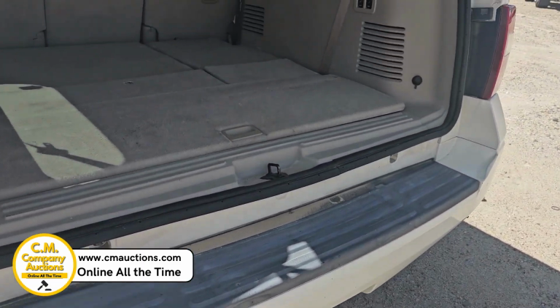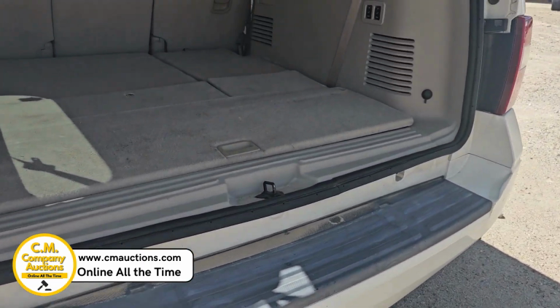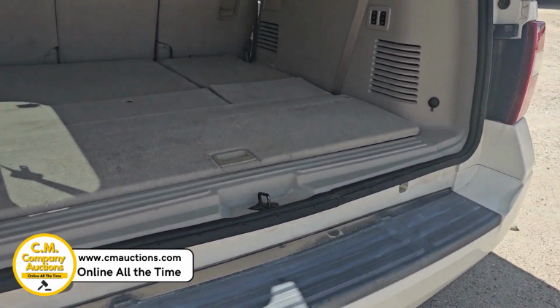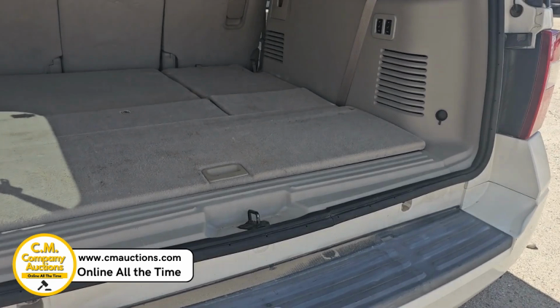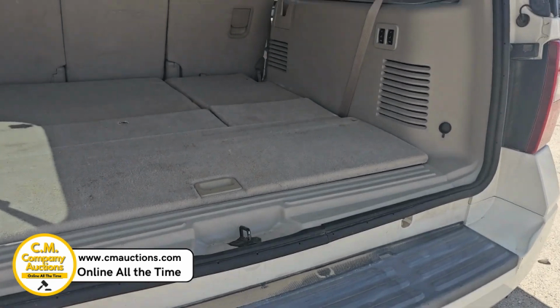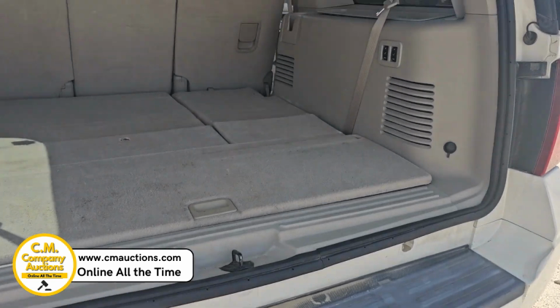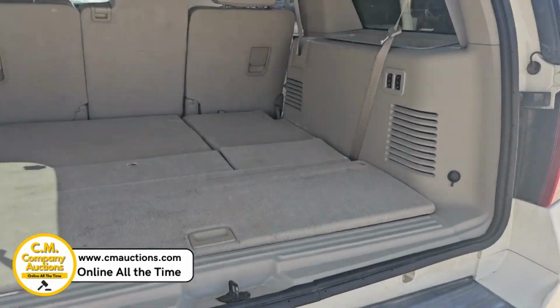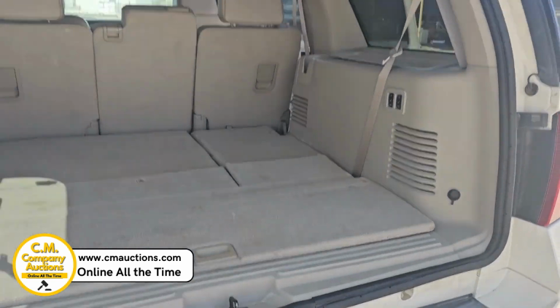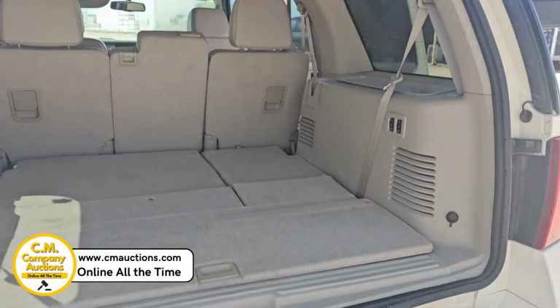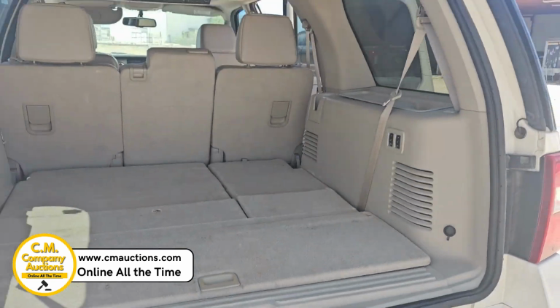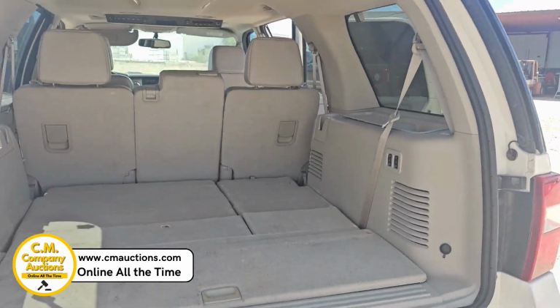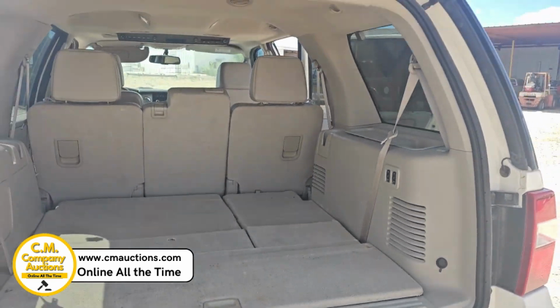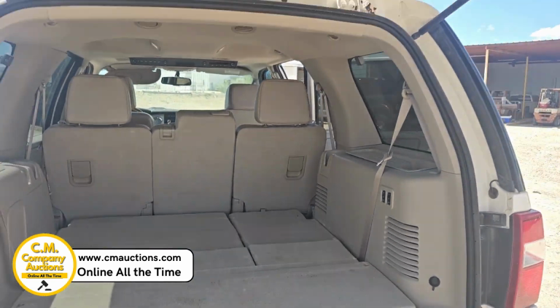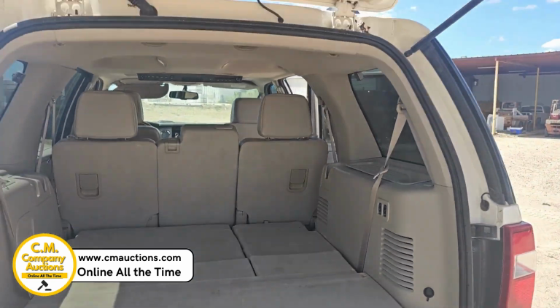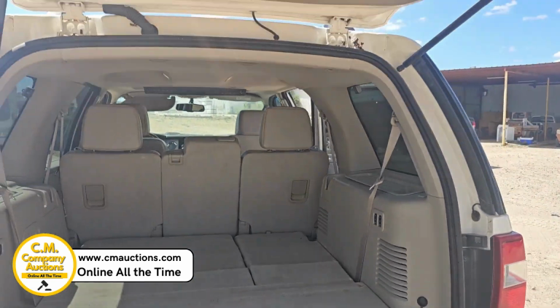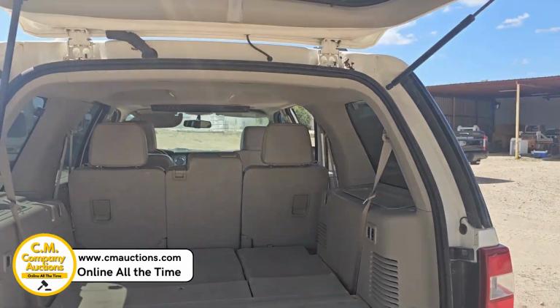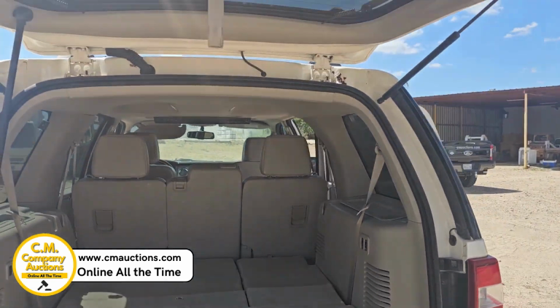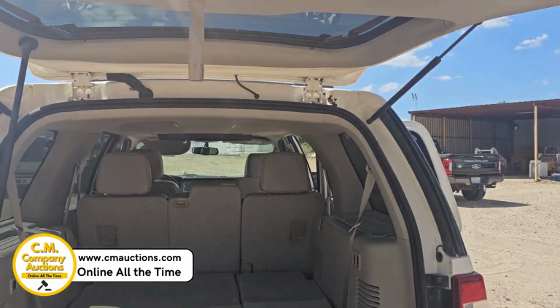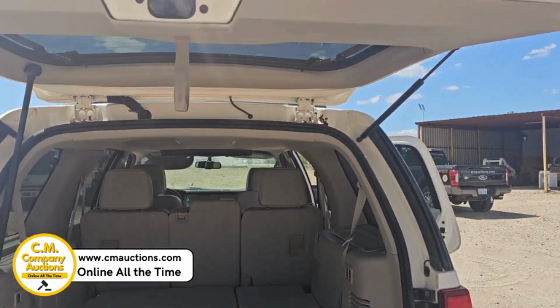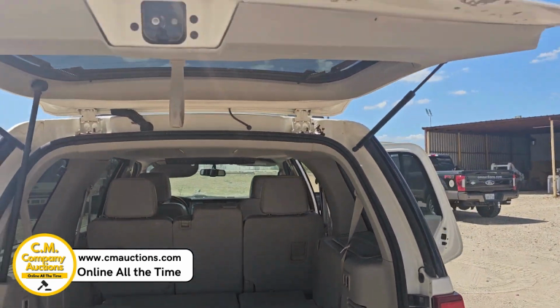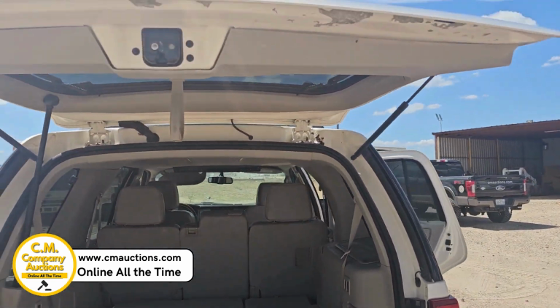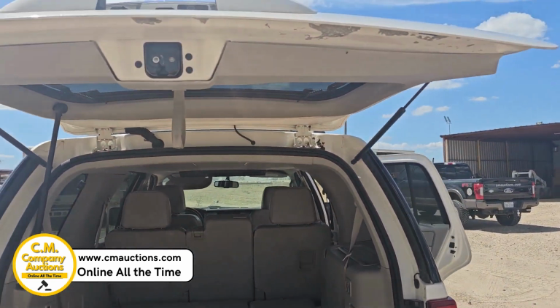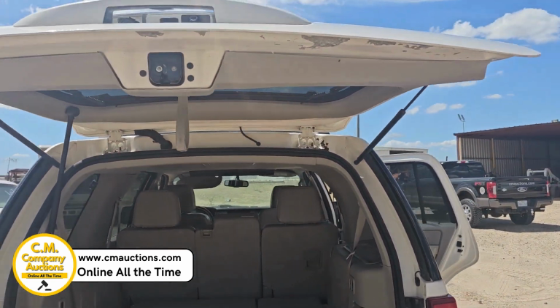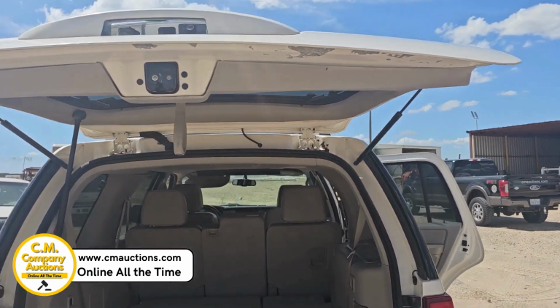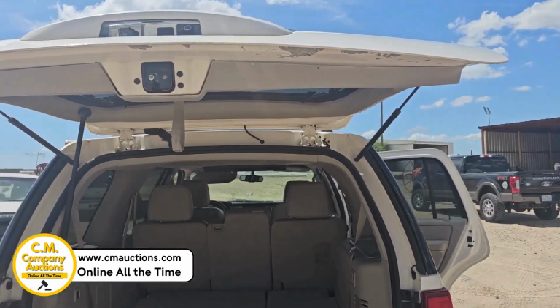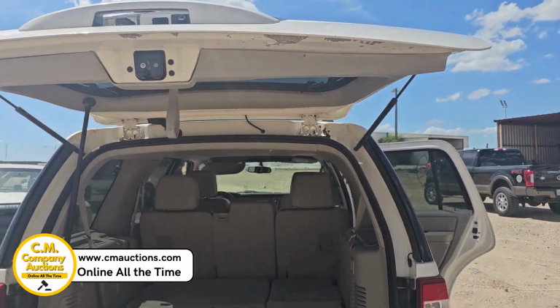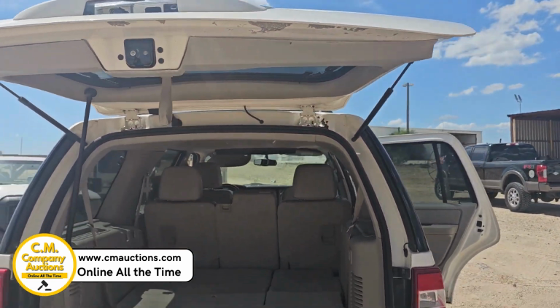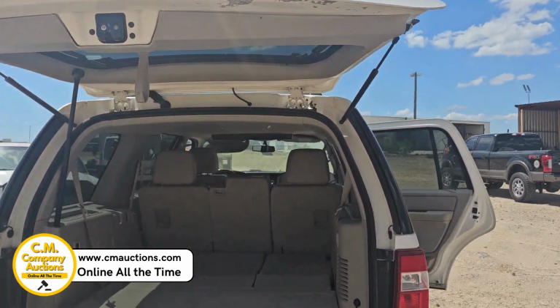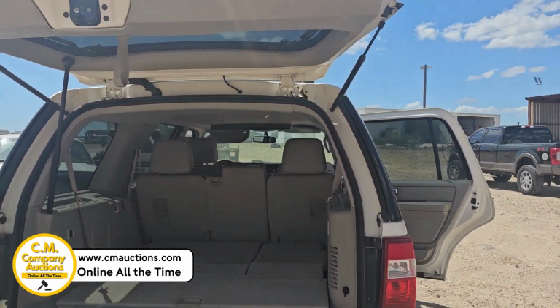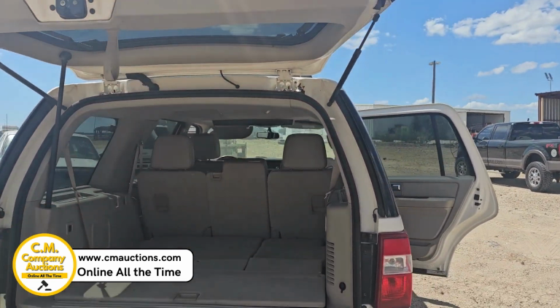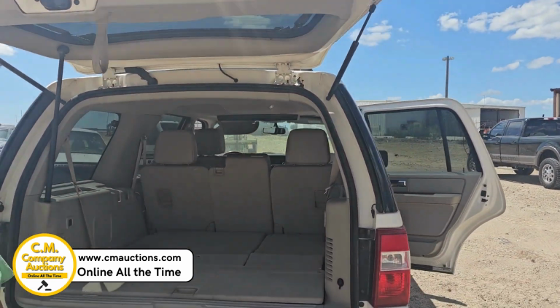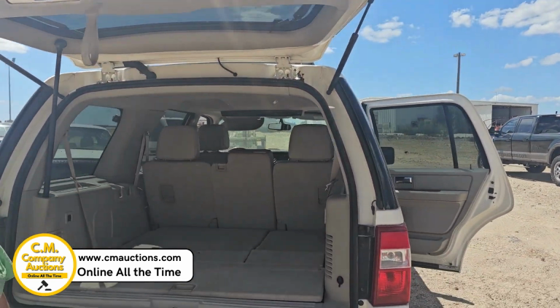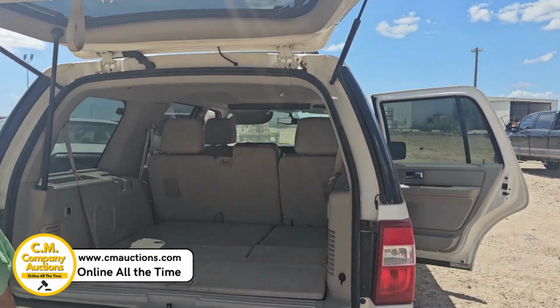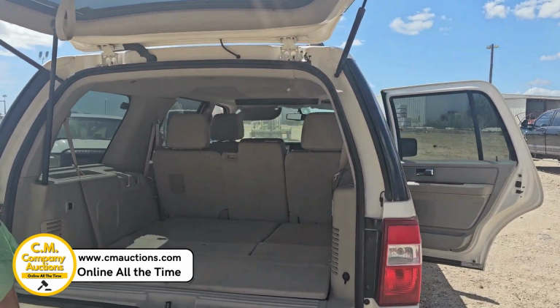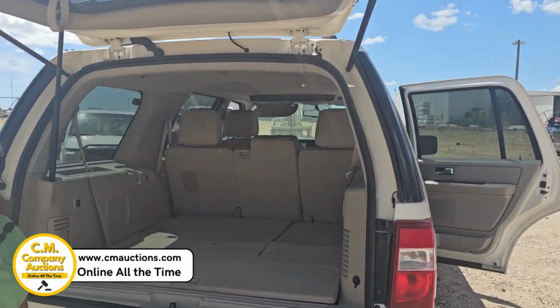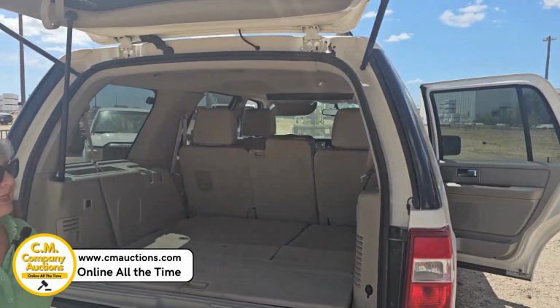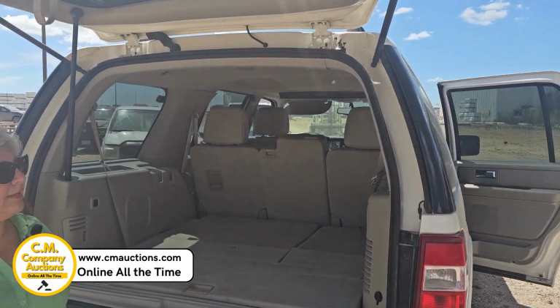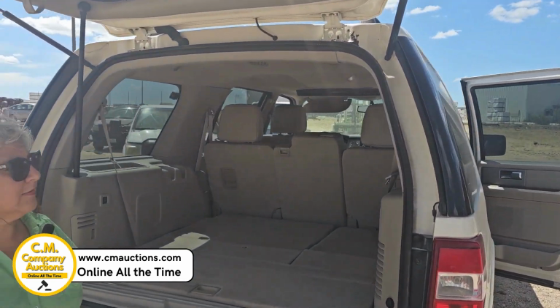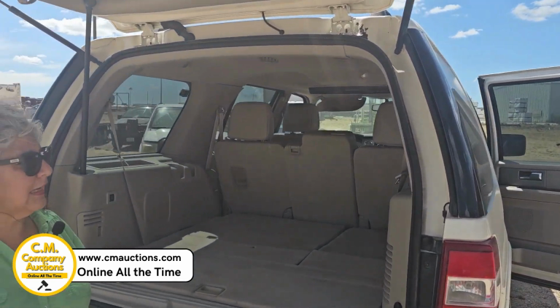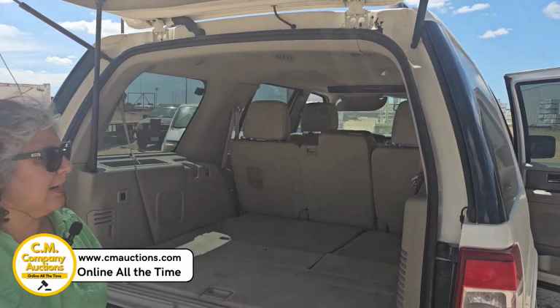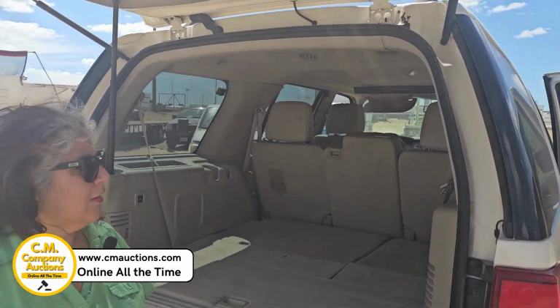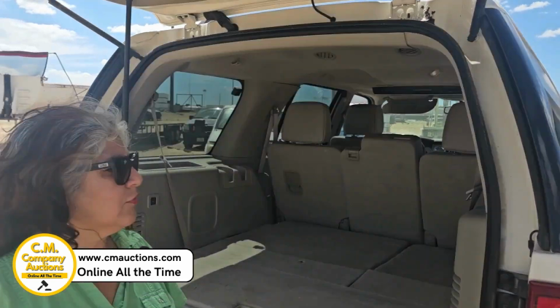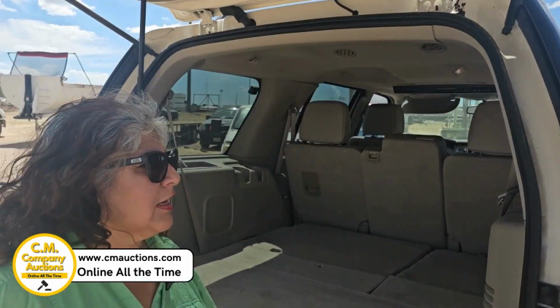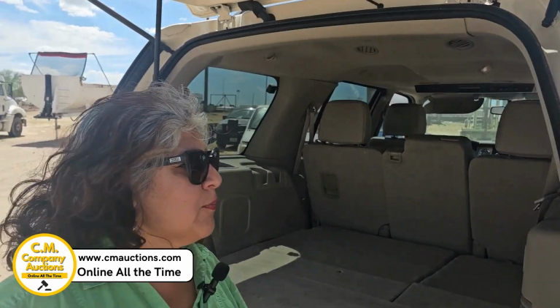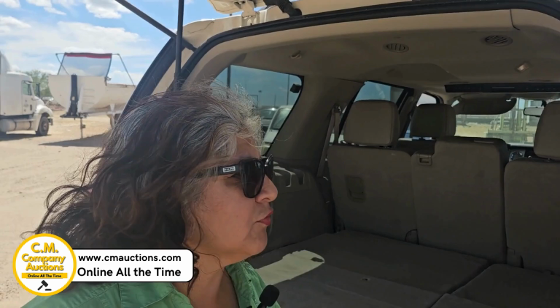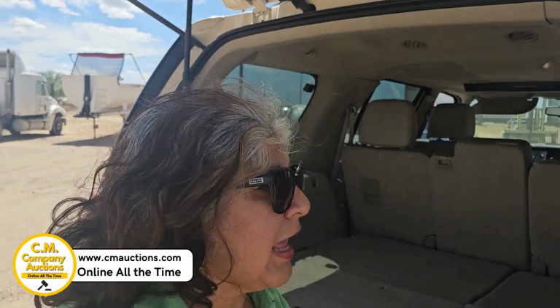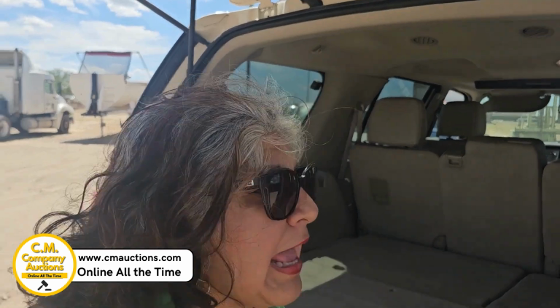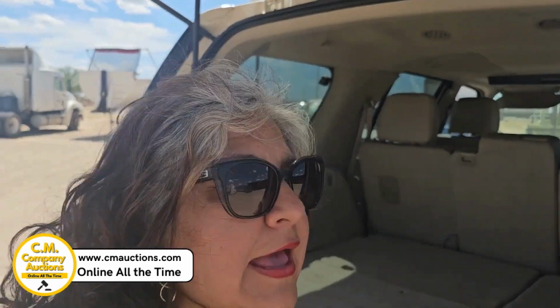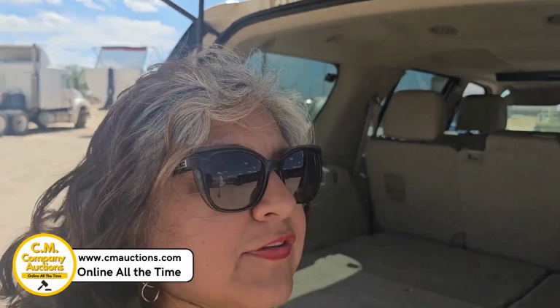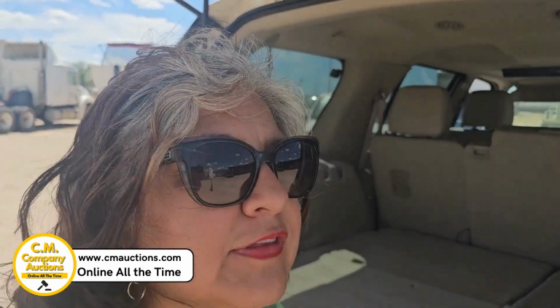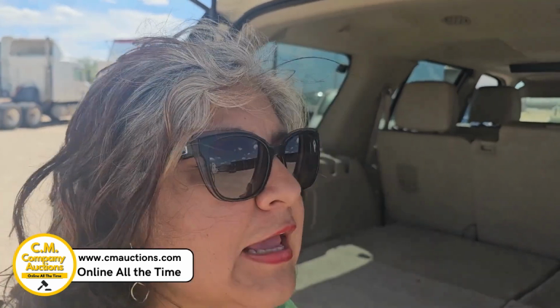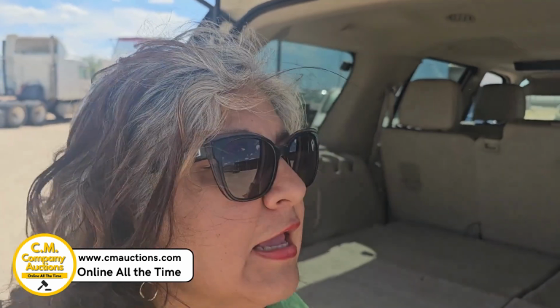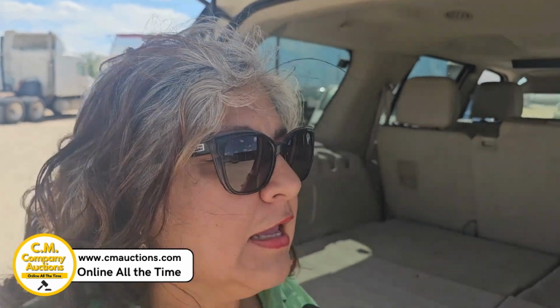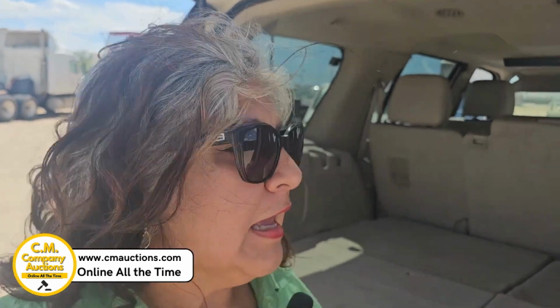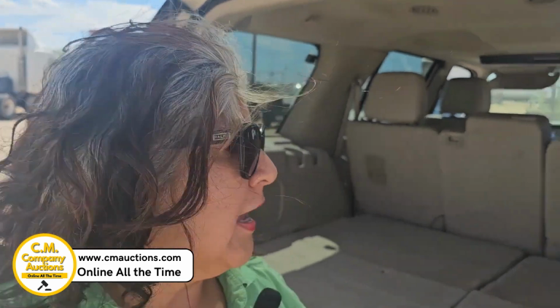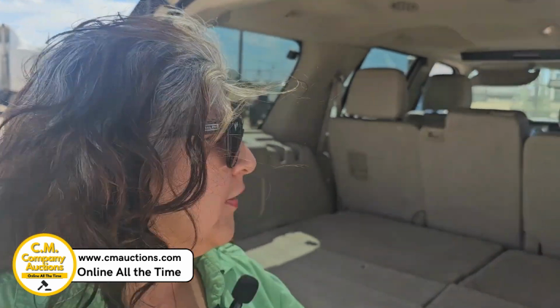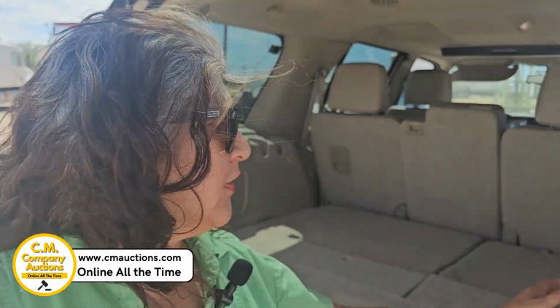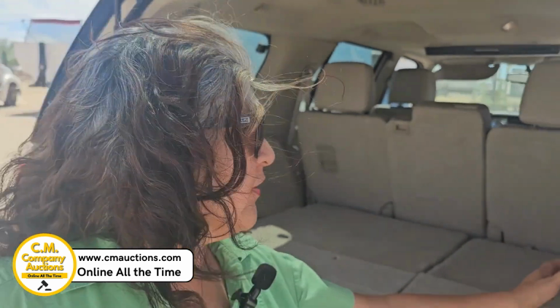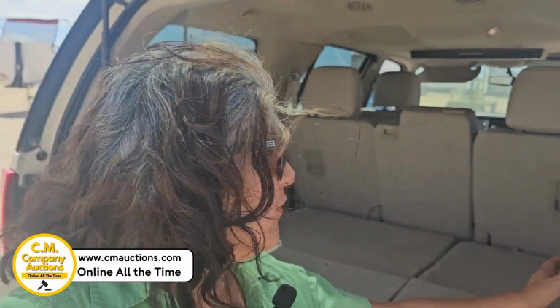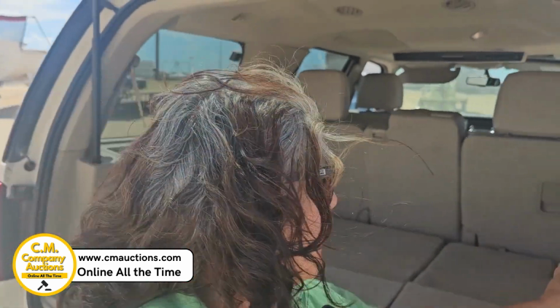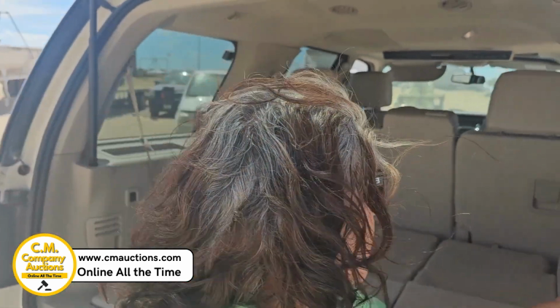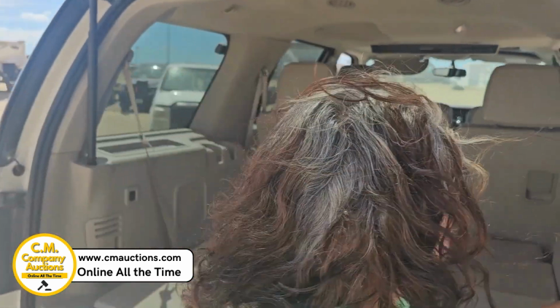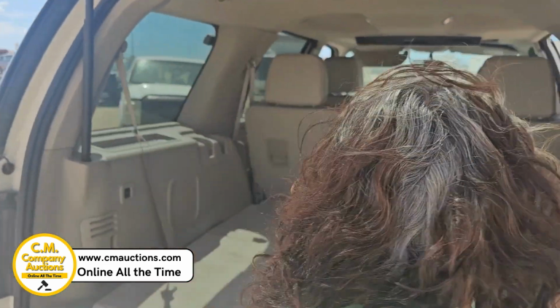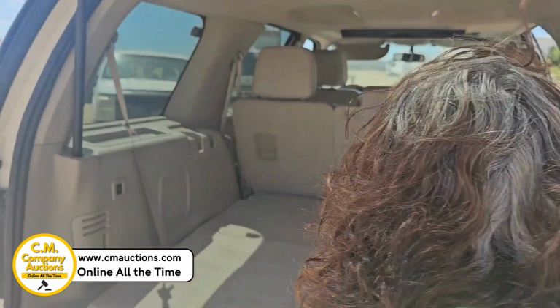Check it out online at cmoxys.com. You're going to pick it up in Laredo, Texas. Amigos, aquí desde Laredo, tenemos este chef — esta Expedition.